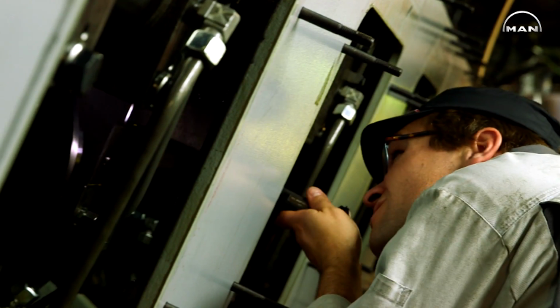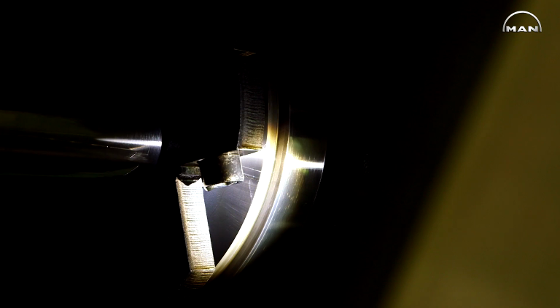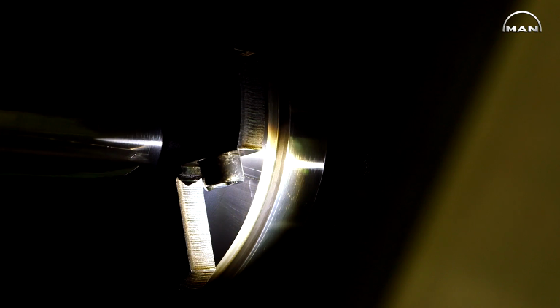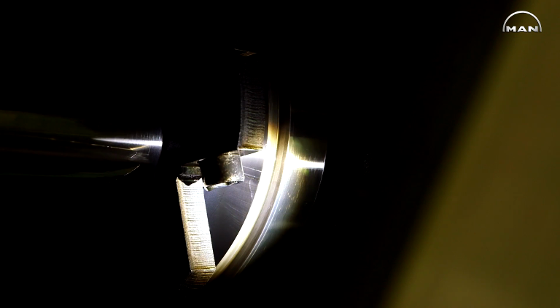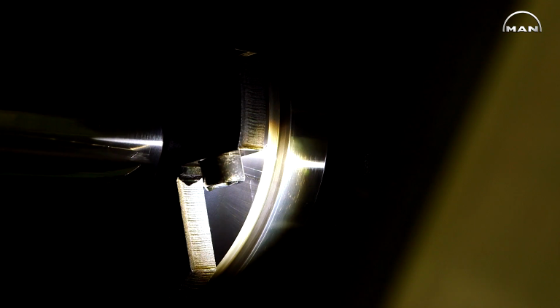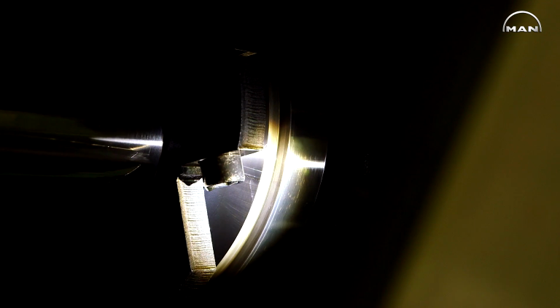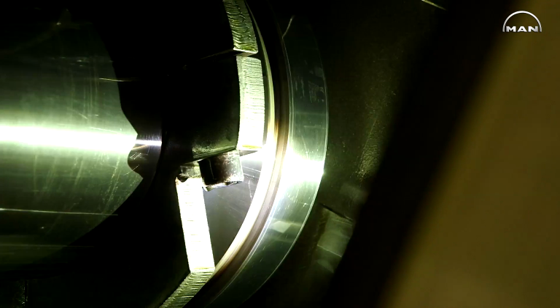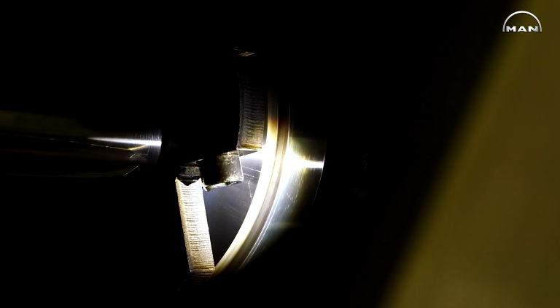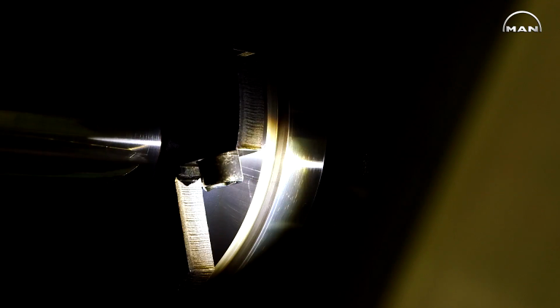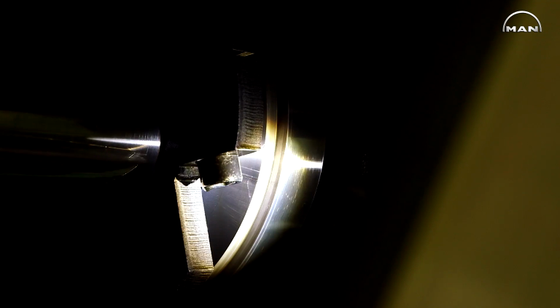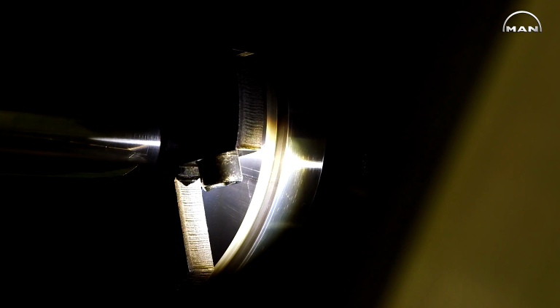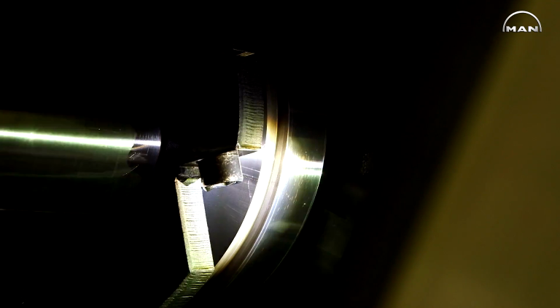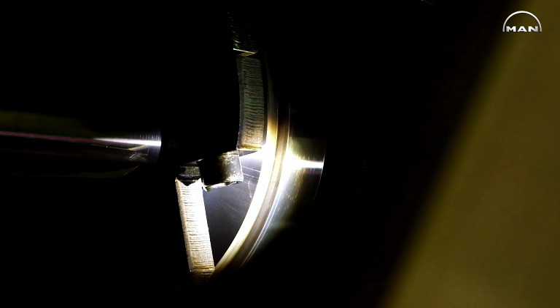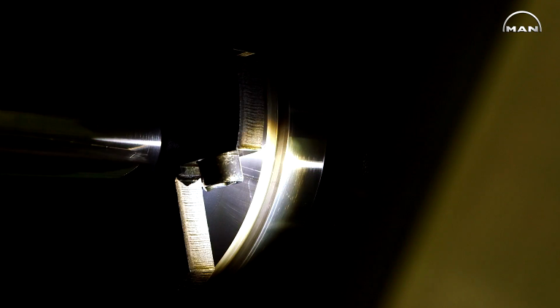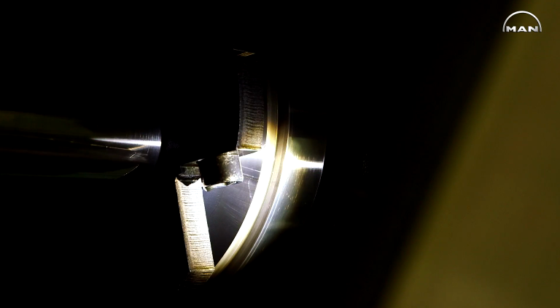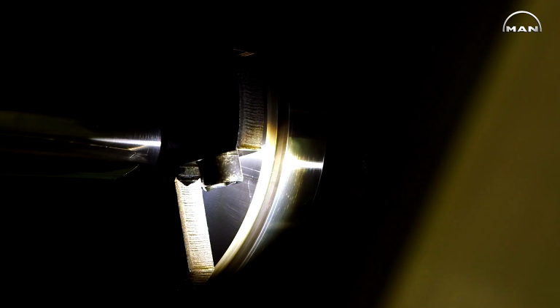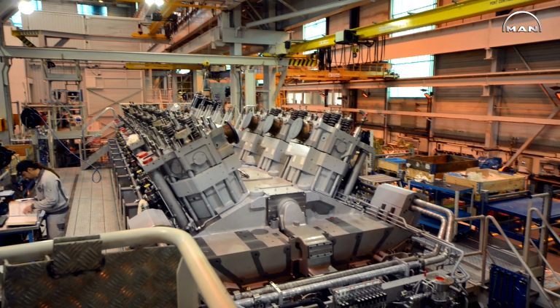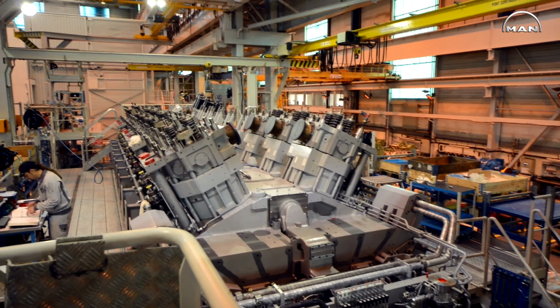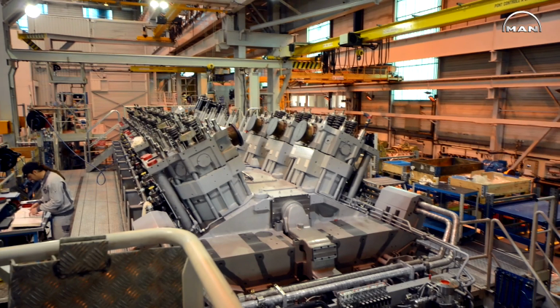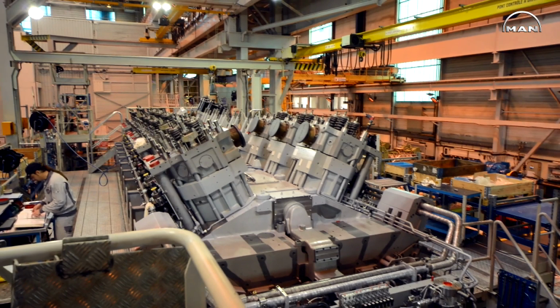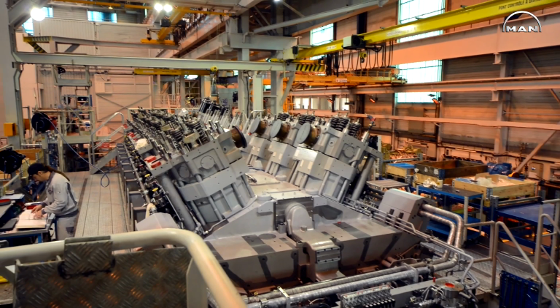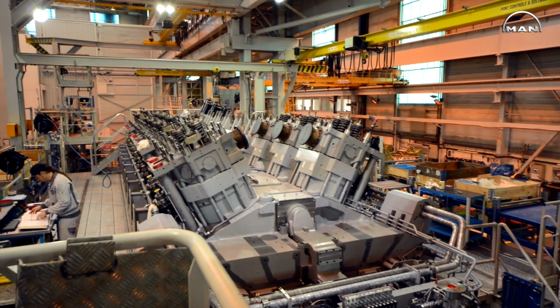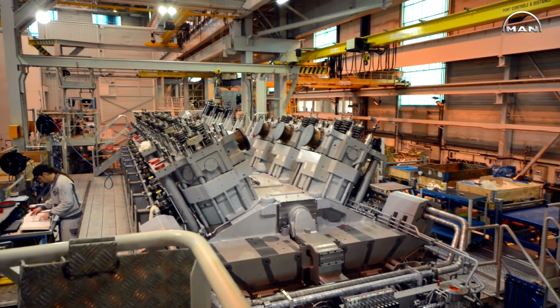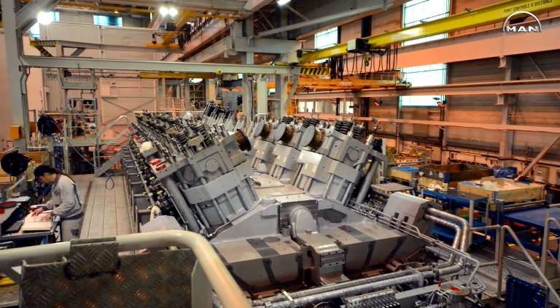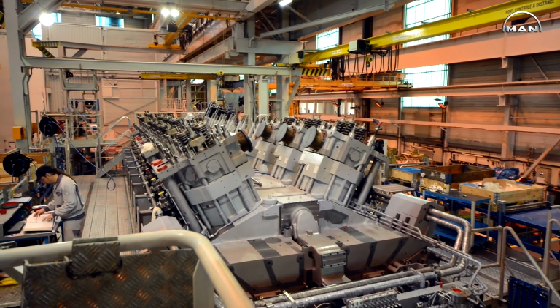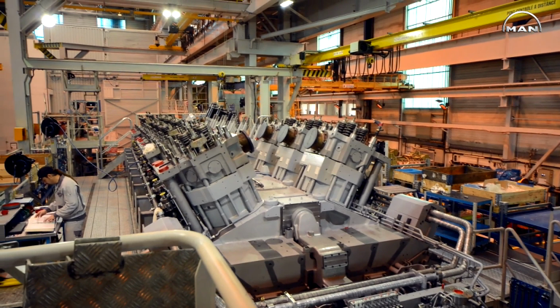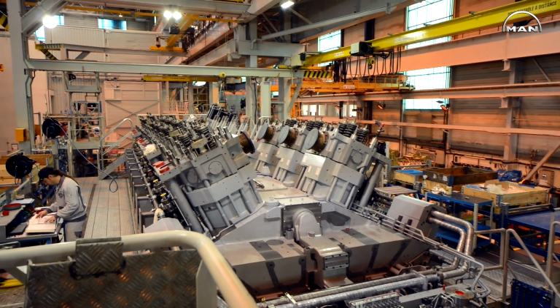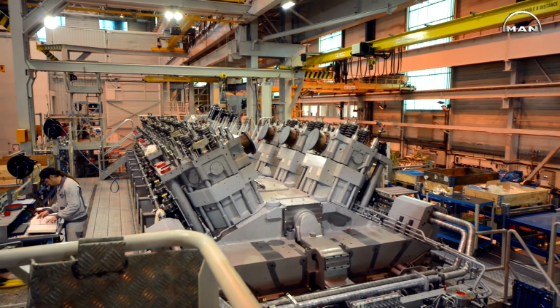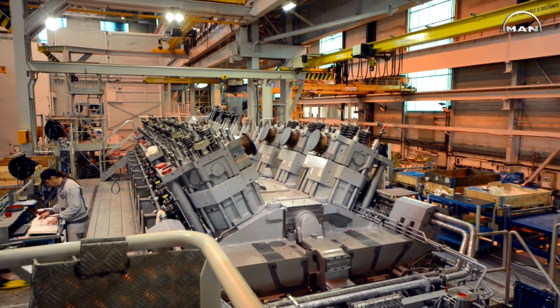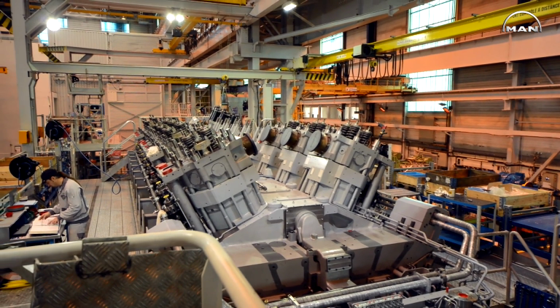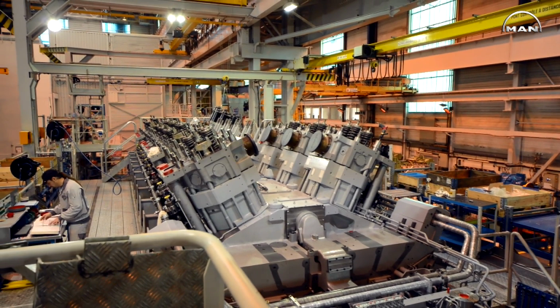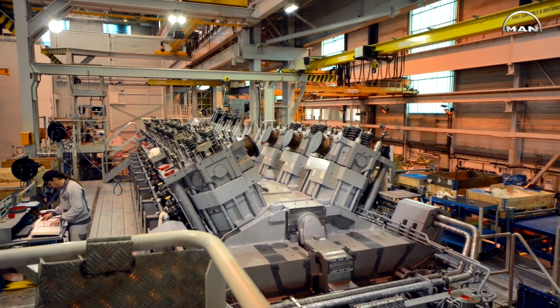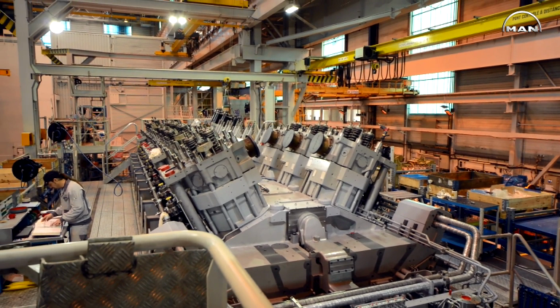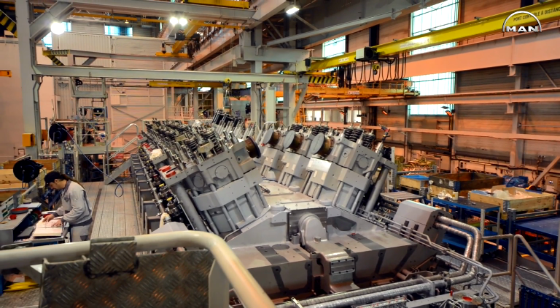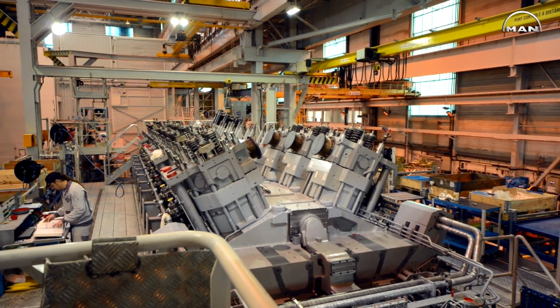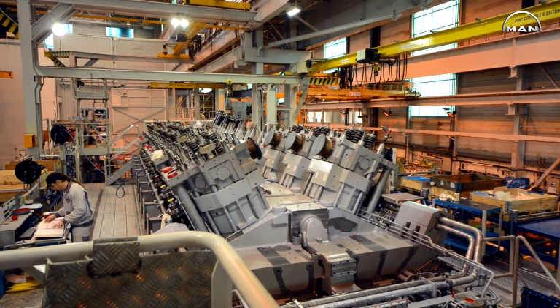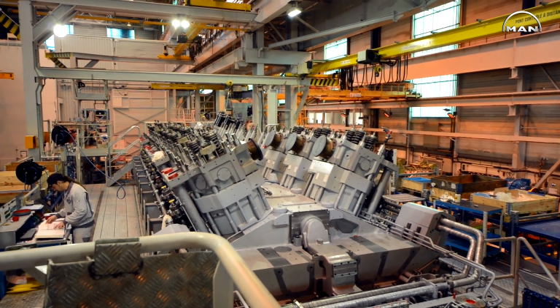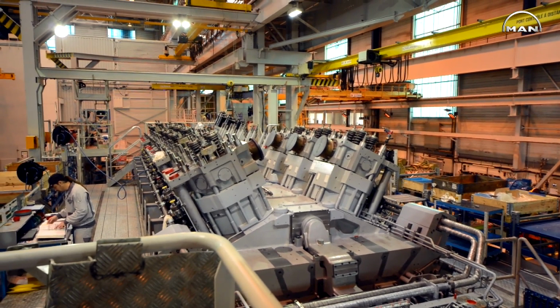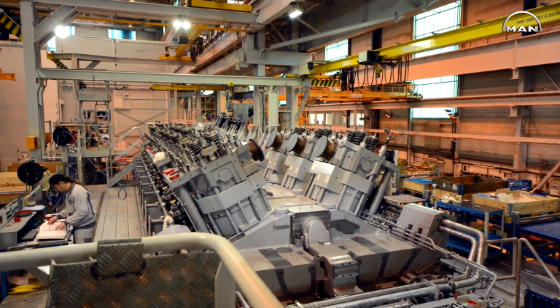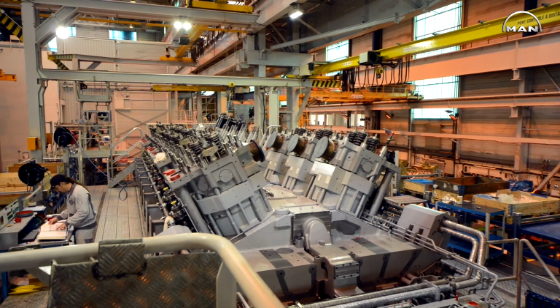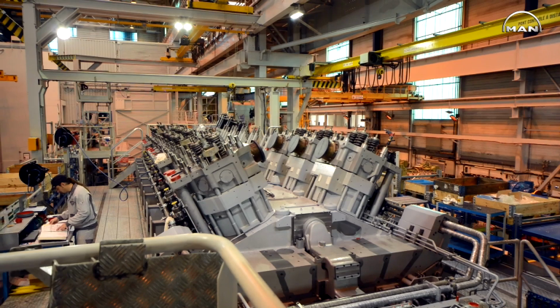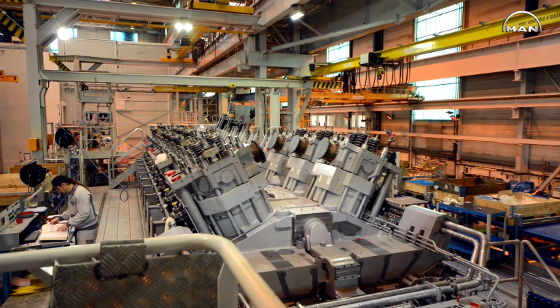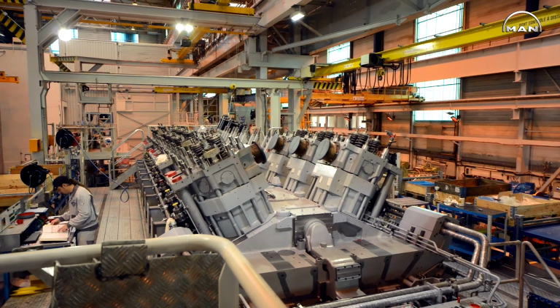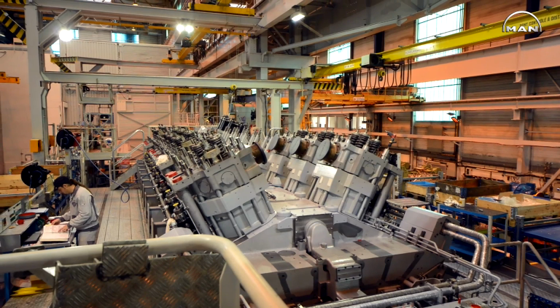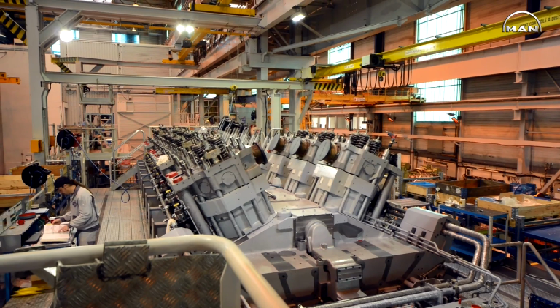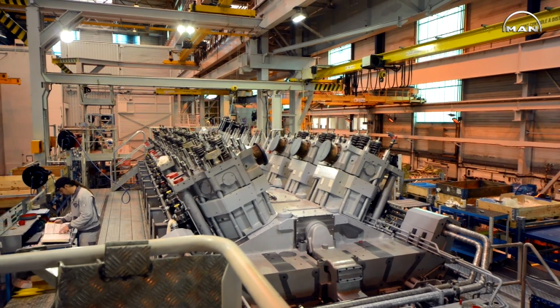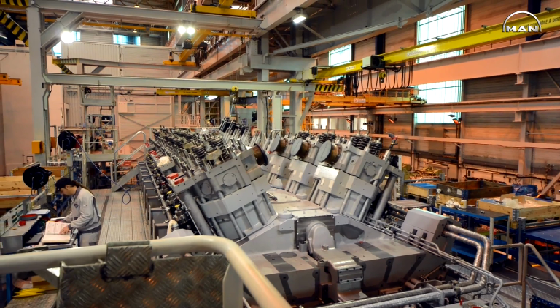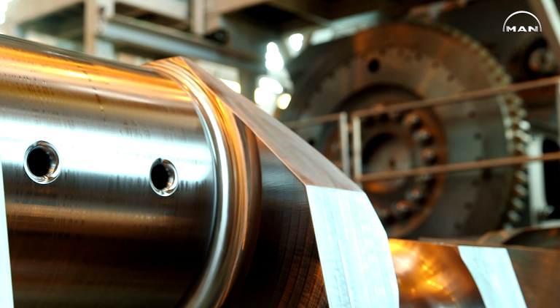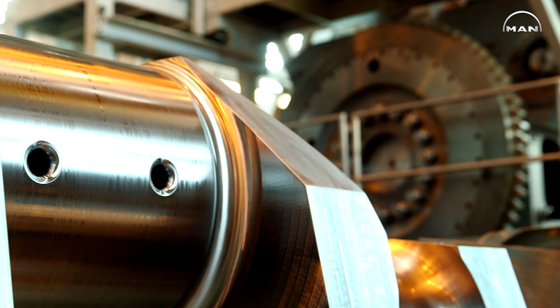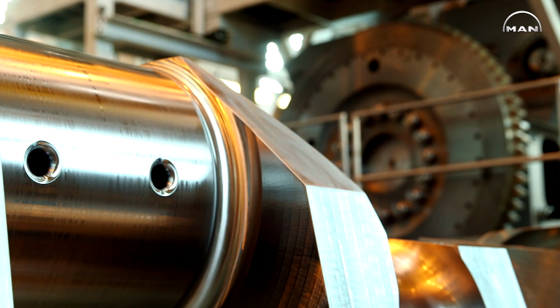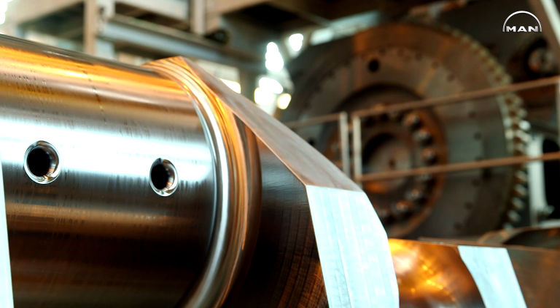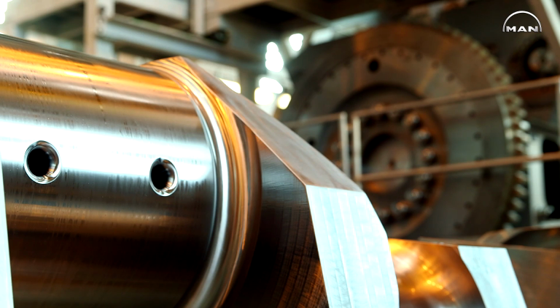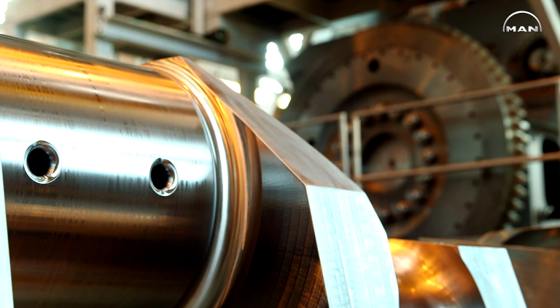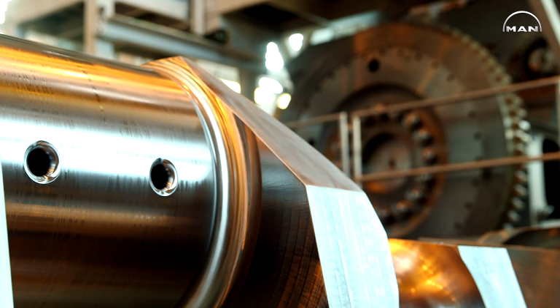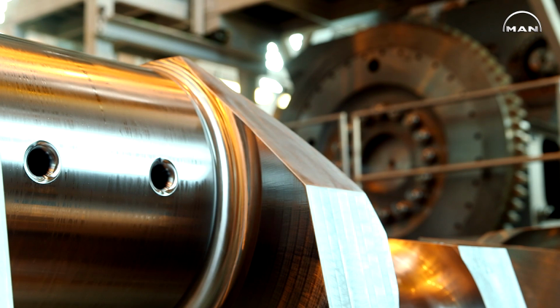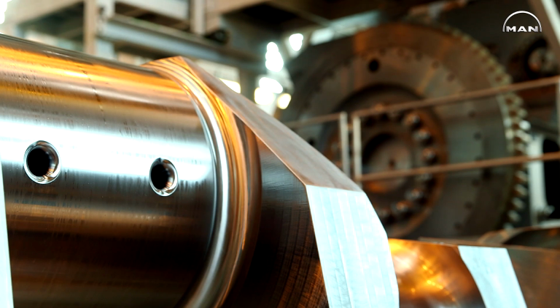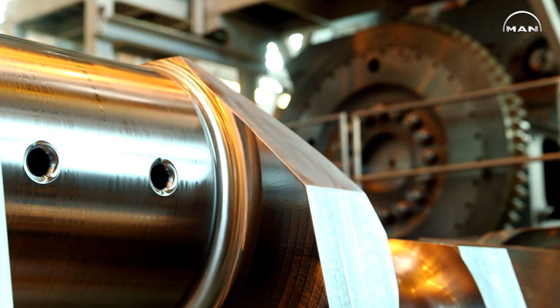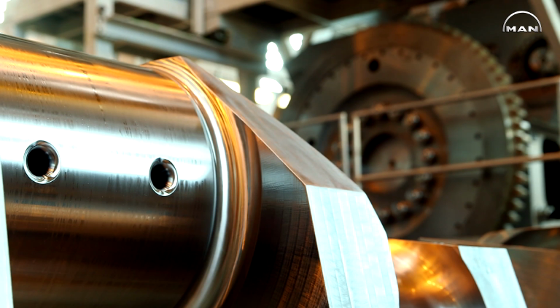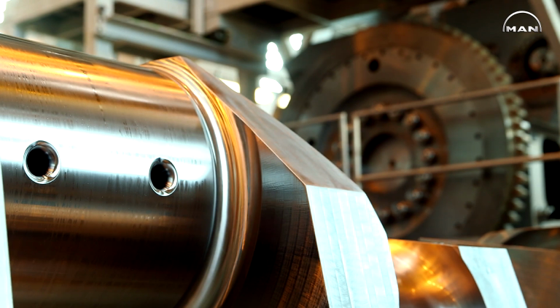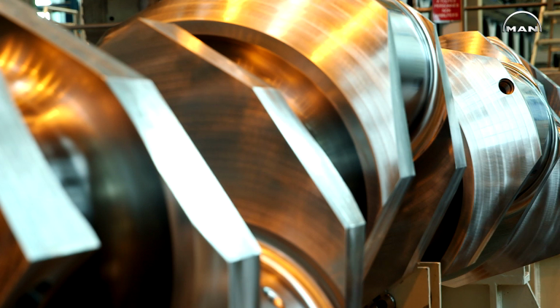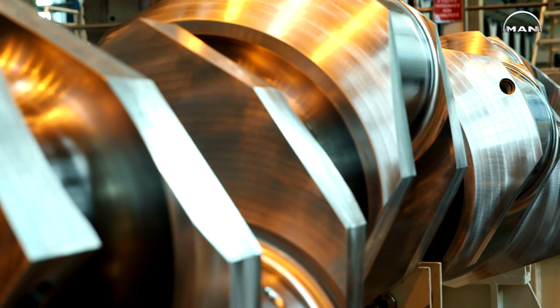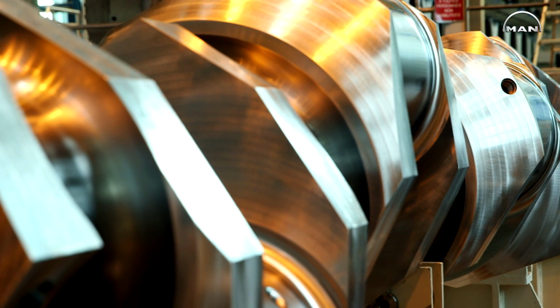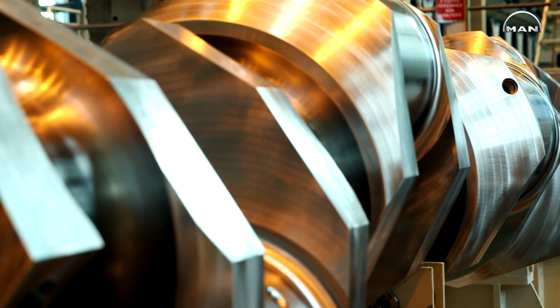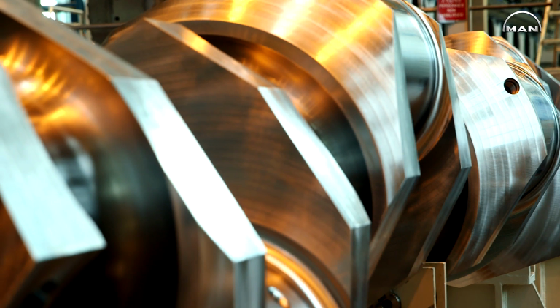As EPC contractor and general contractor, we have the company Bouygues Energies and Services.